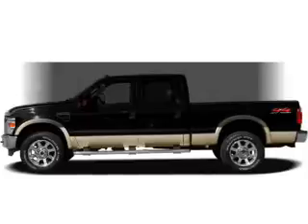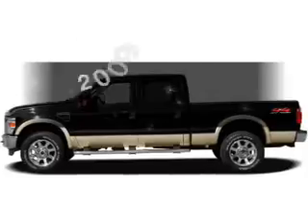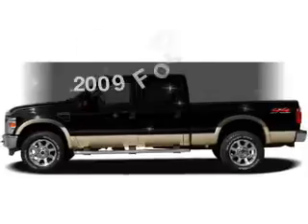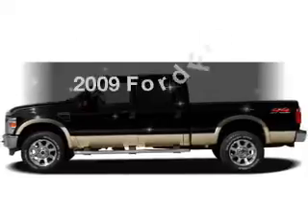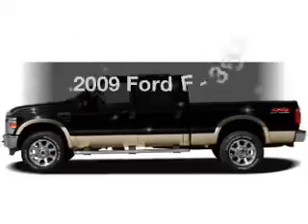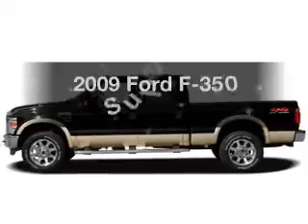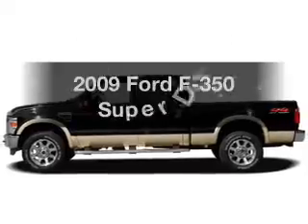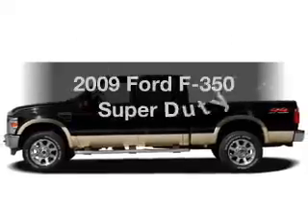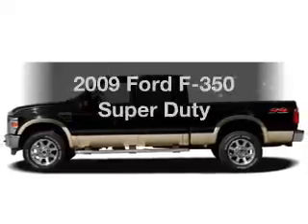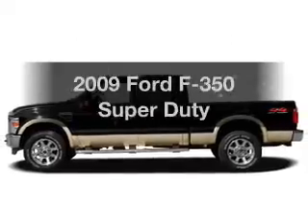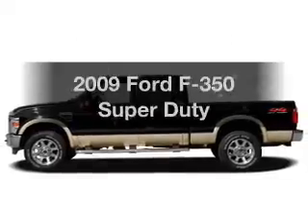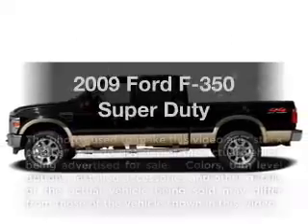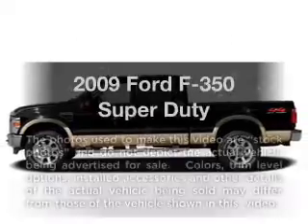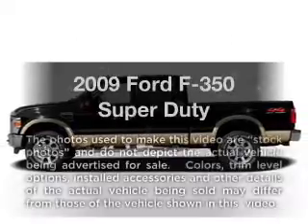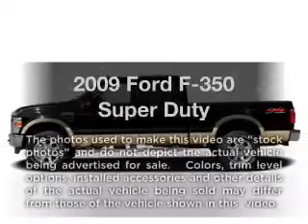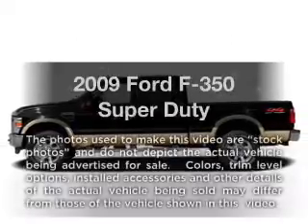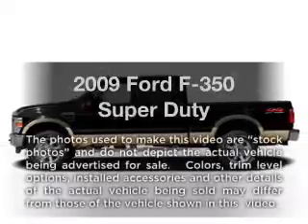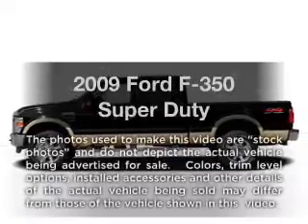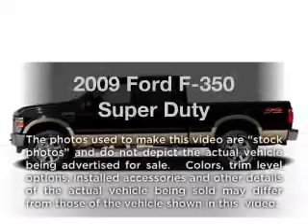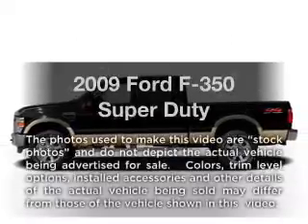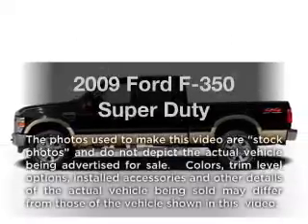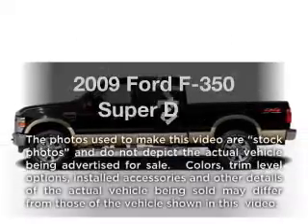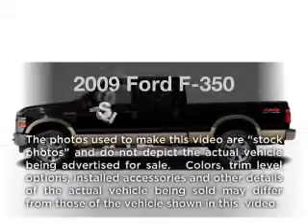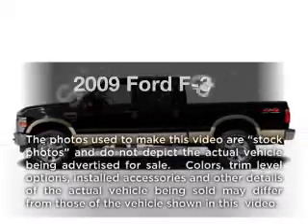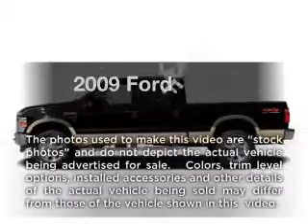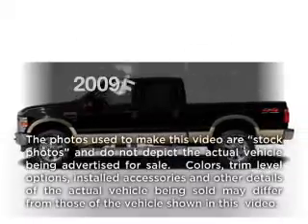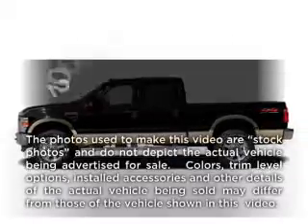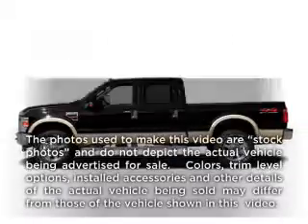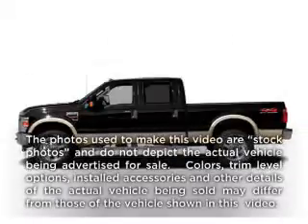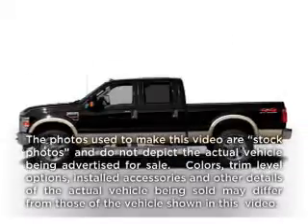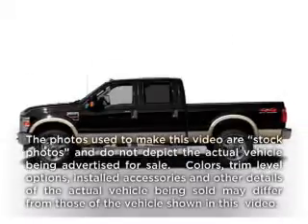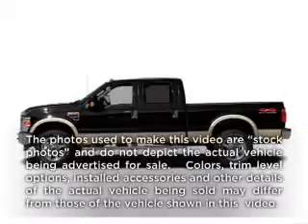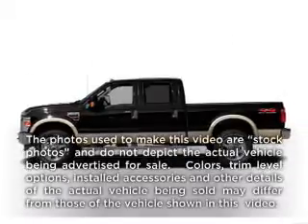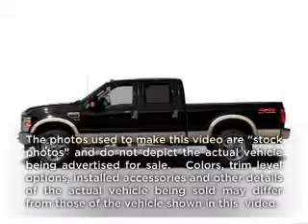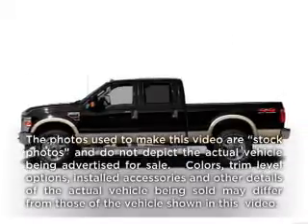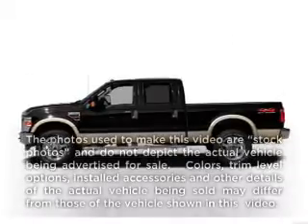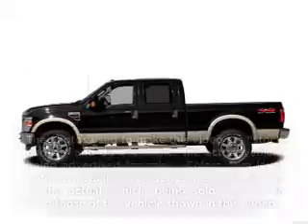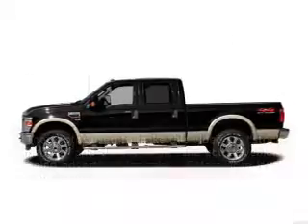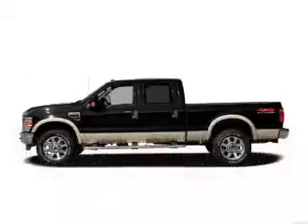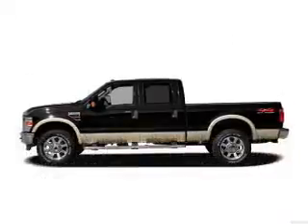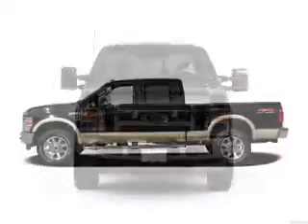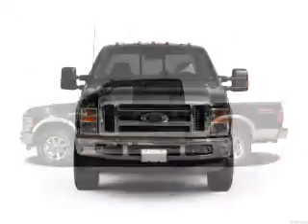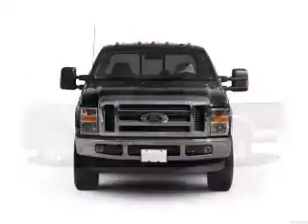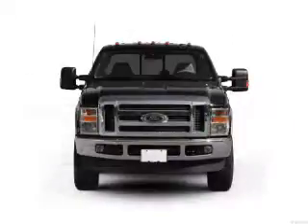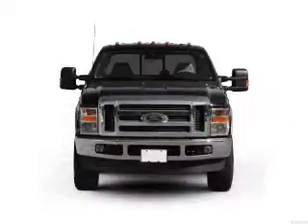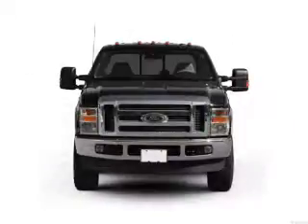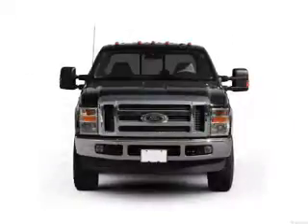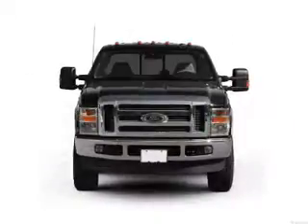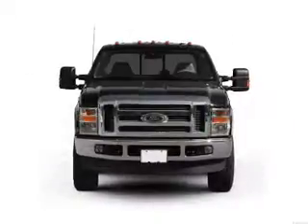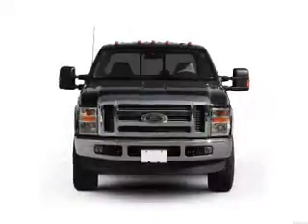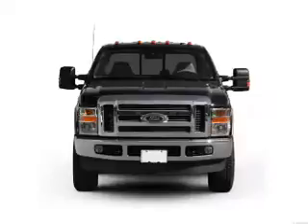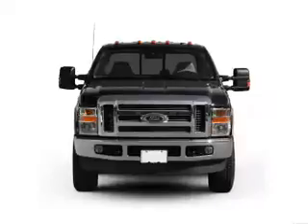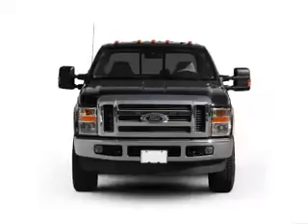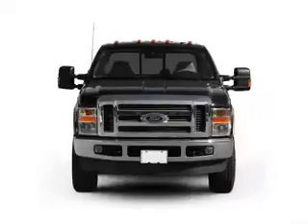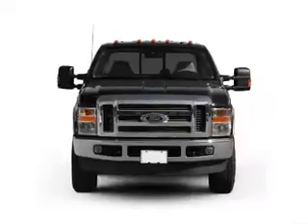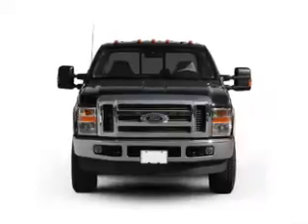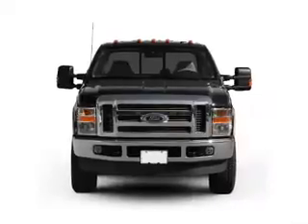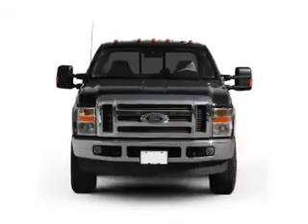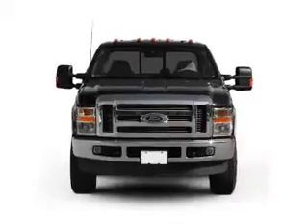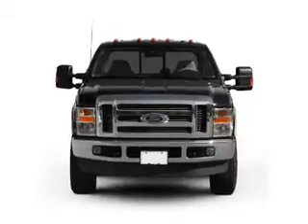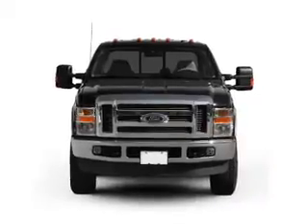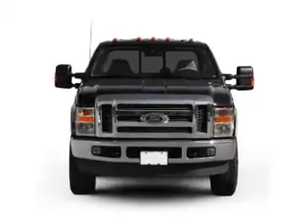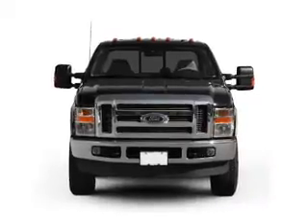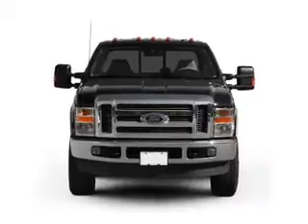Introducing the 2009 Ford F350. If you're looking for an automobile with great attributes, look no further.